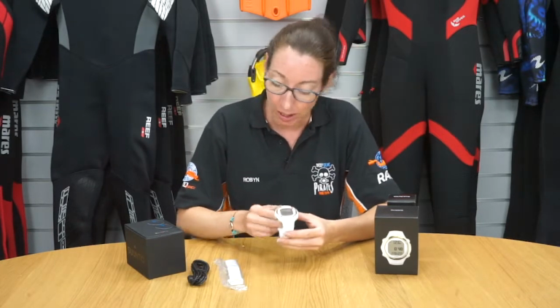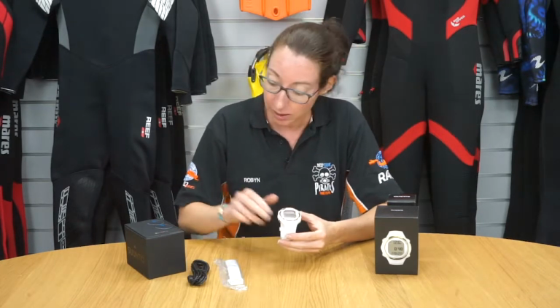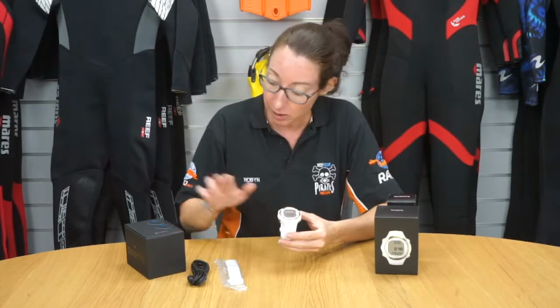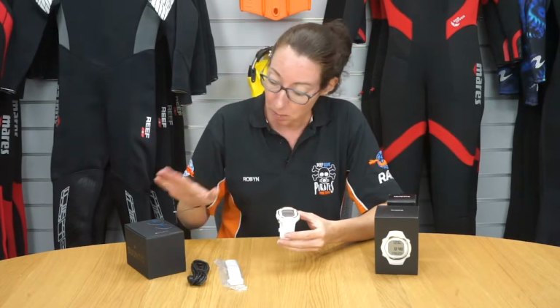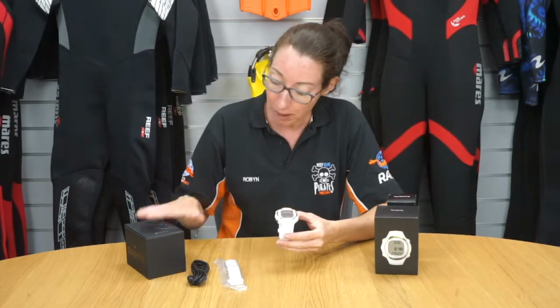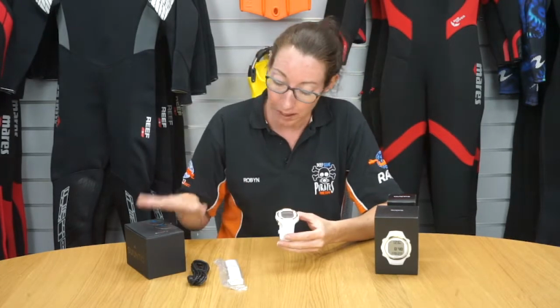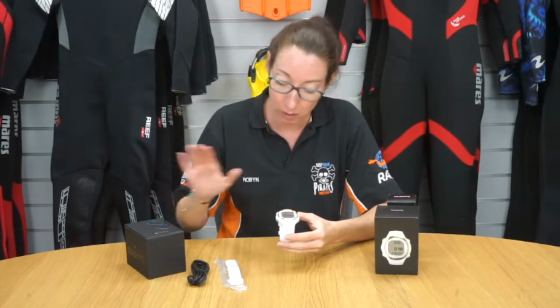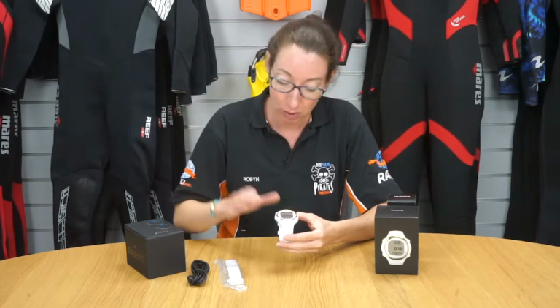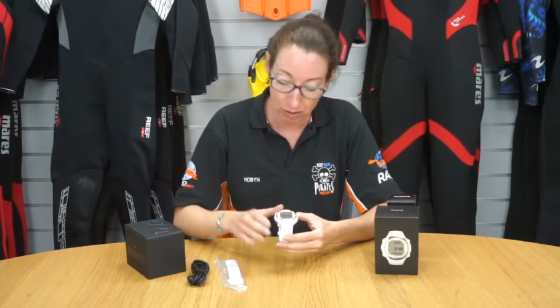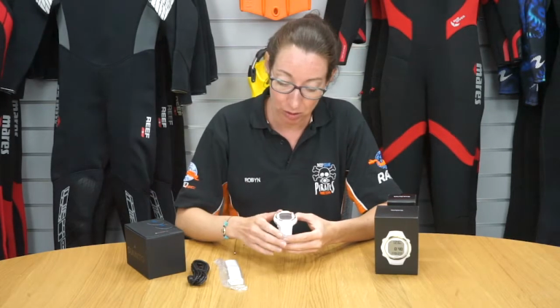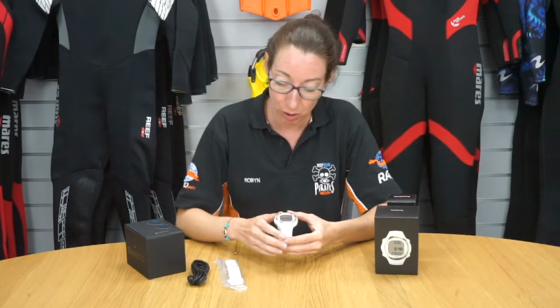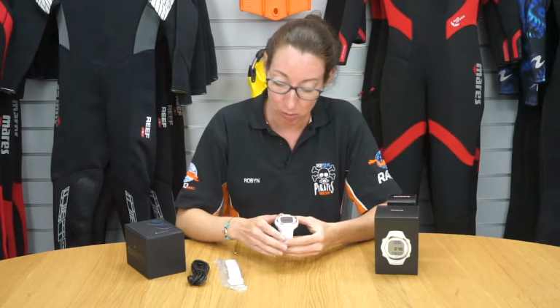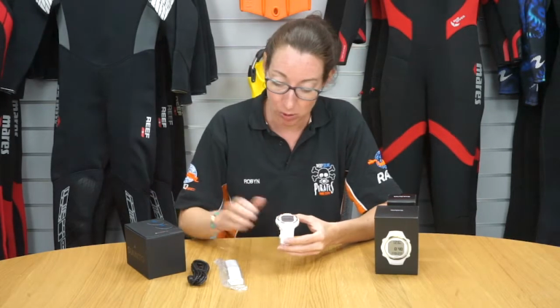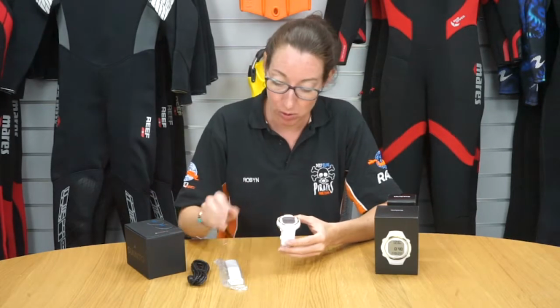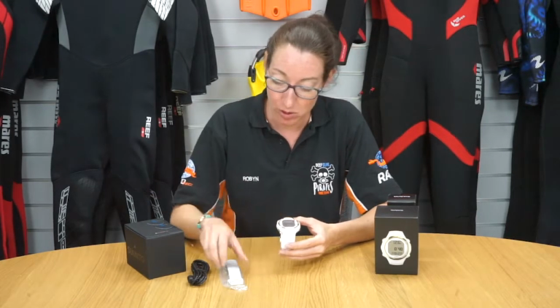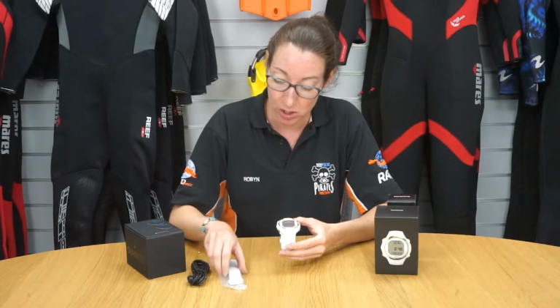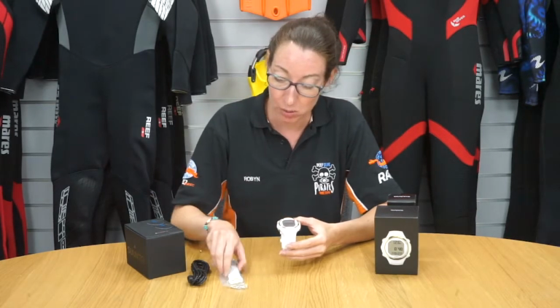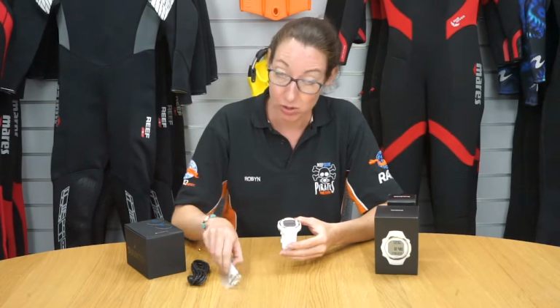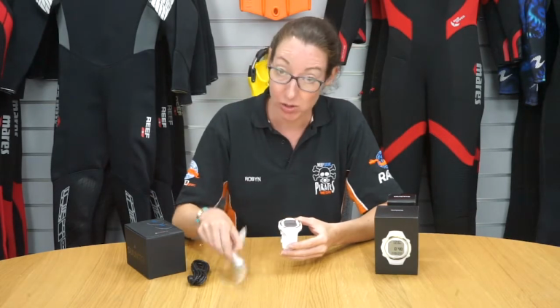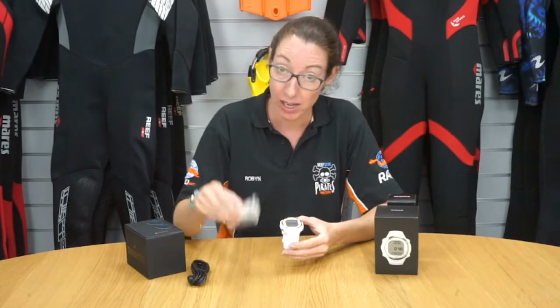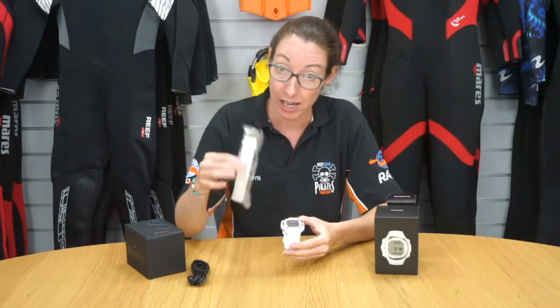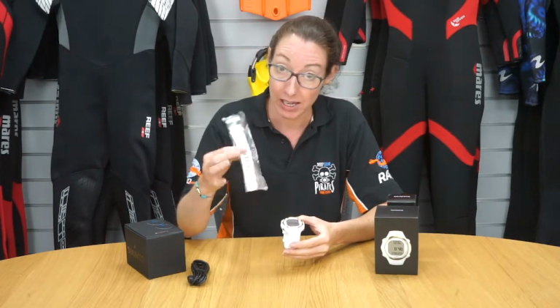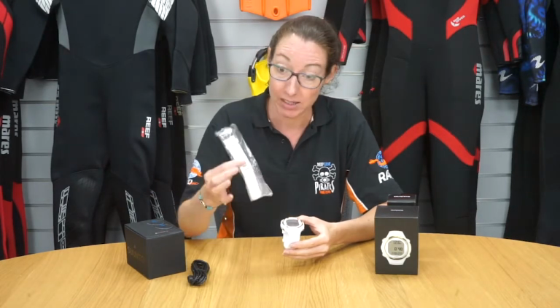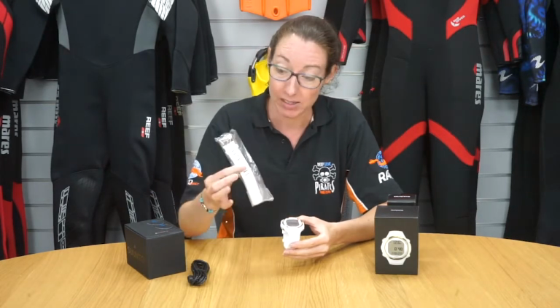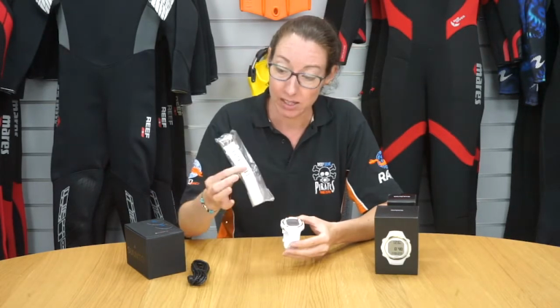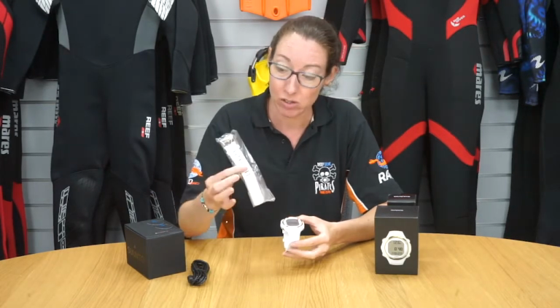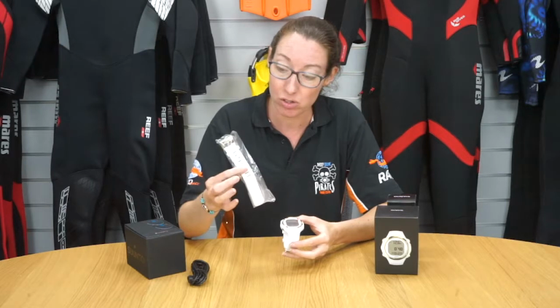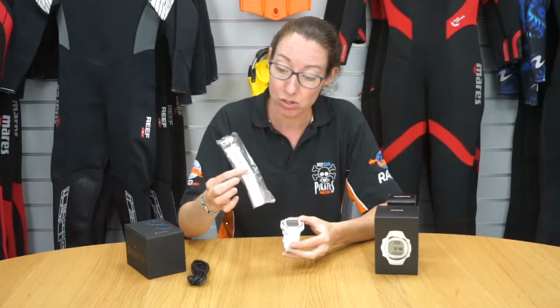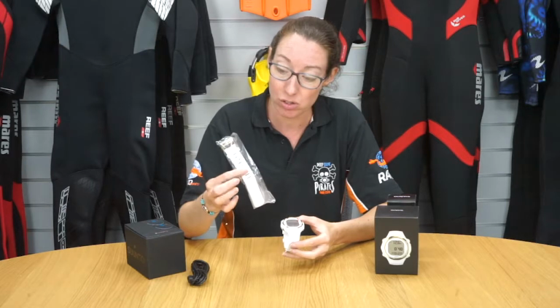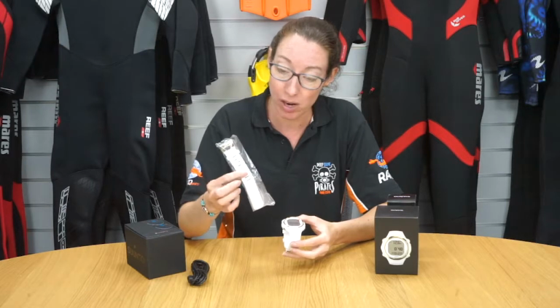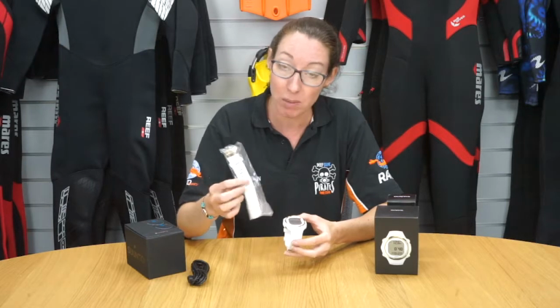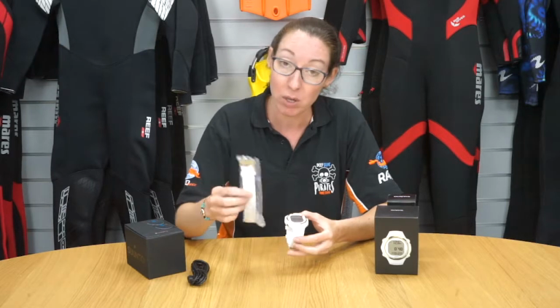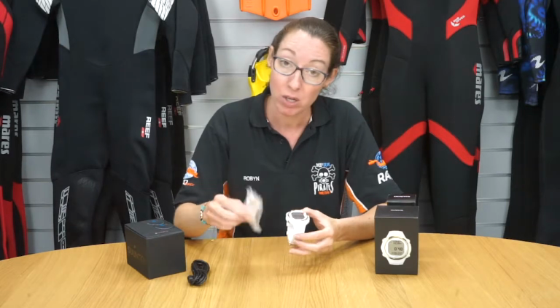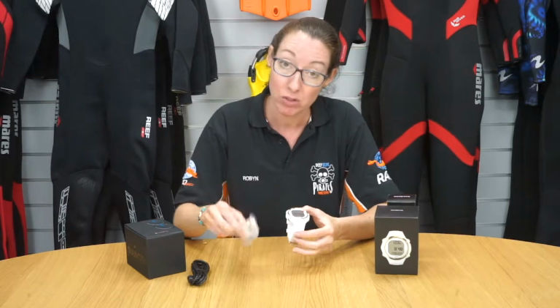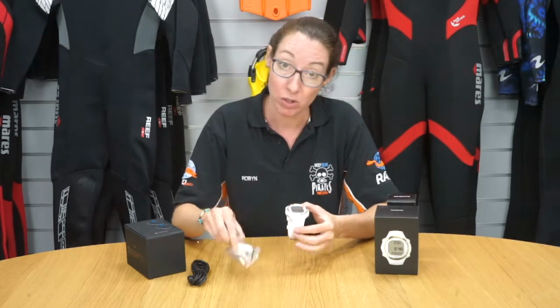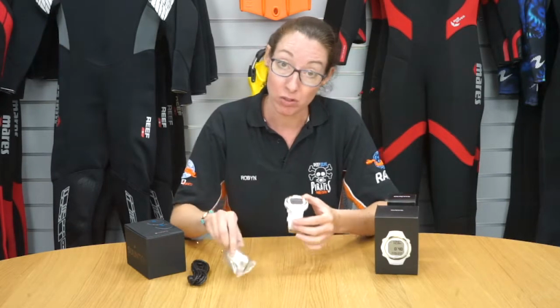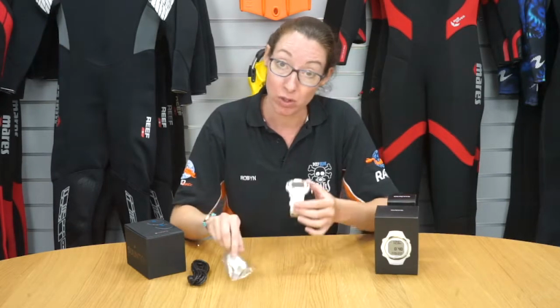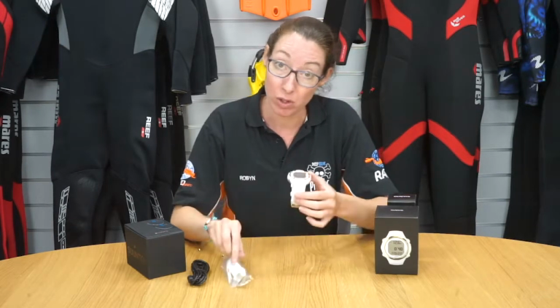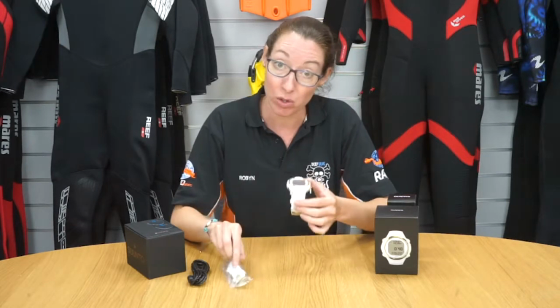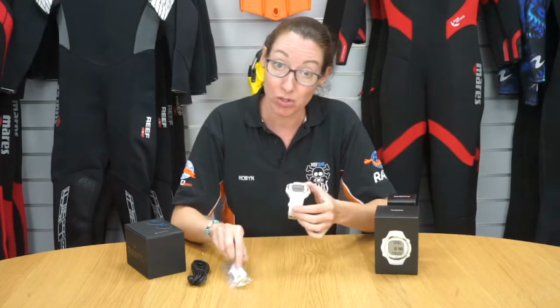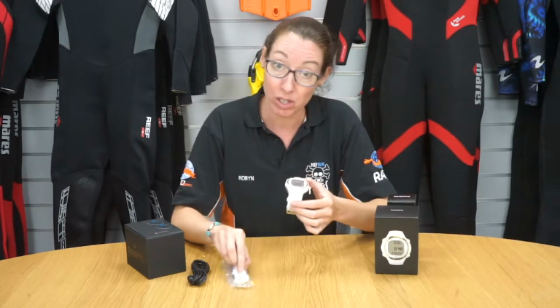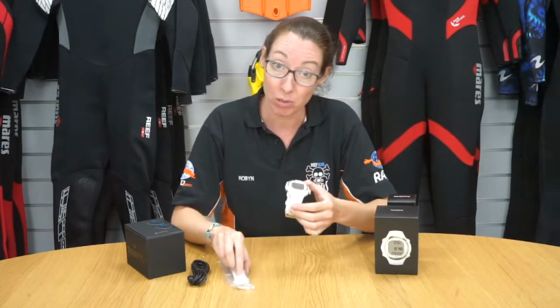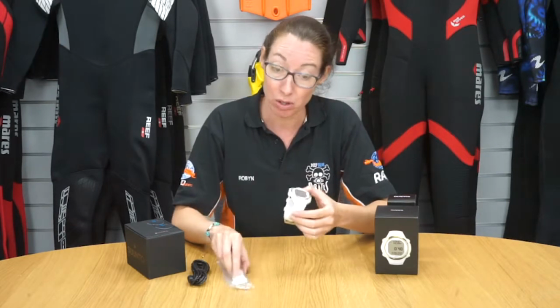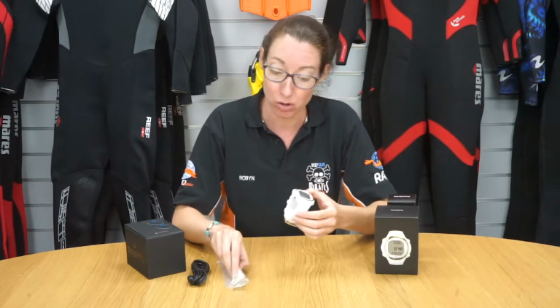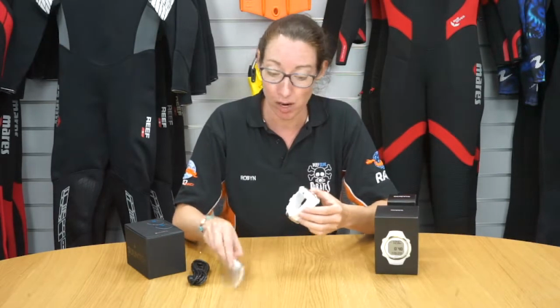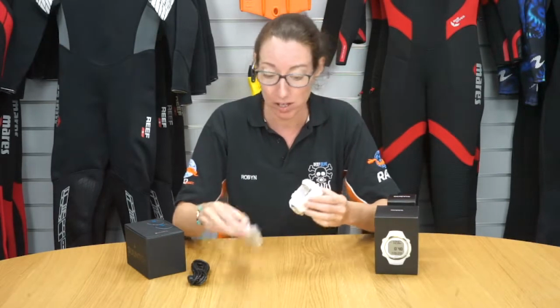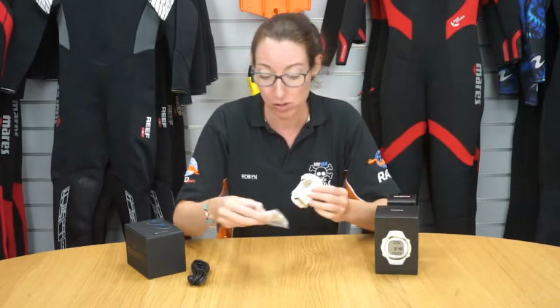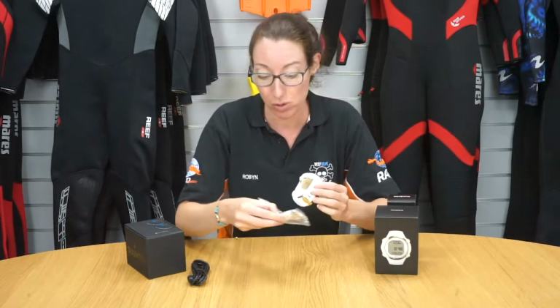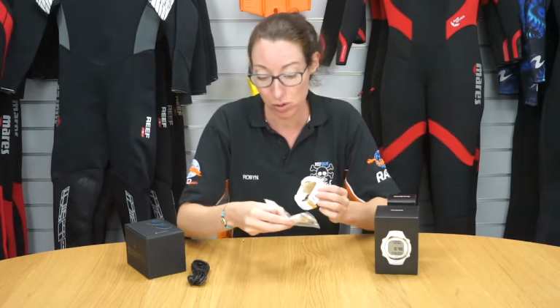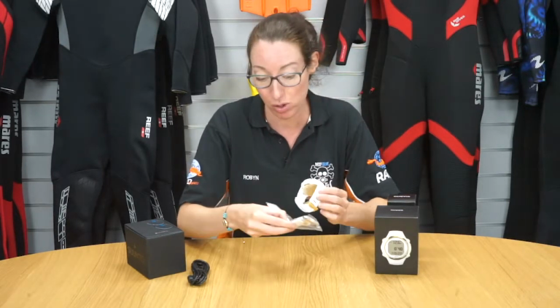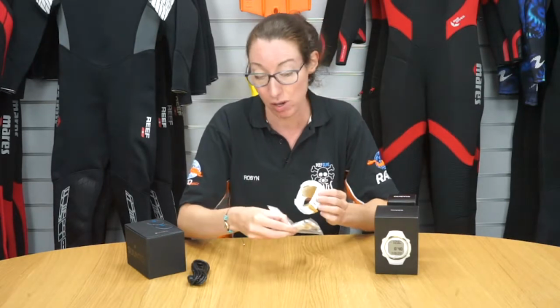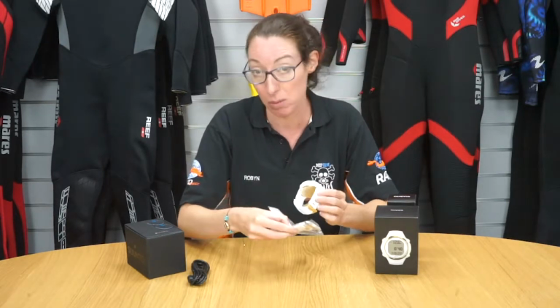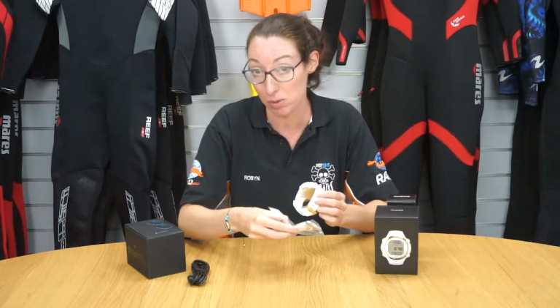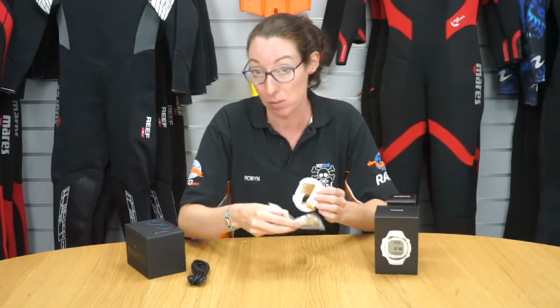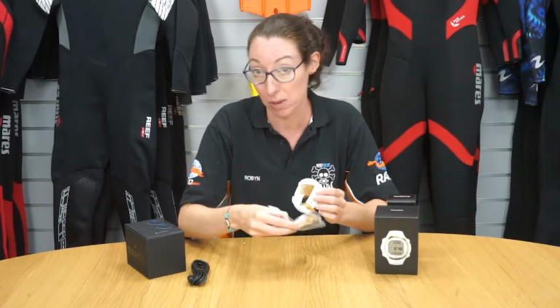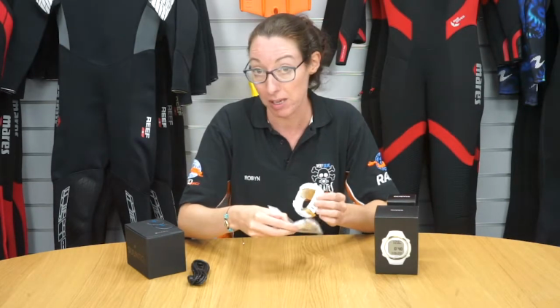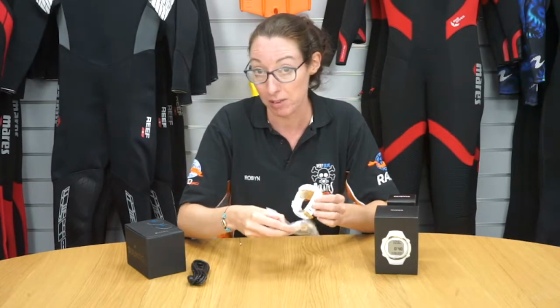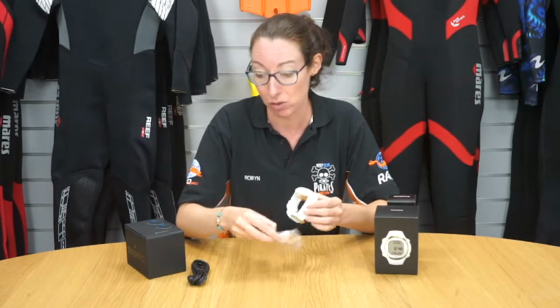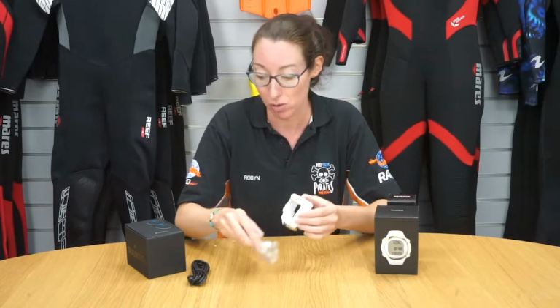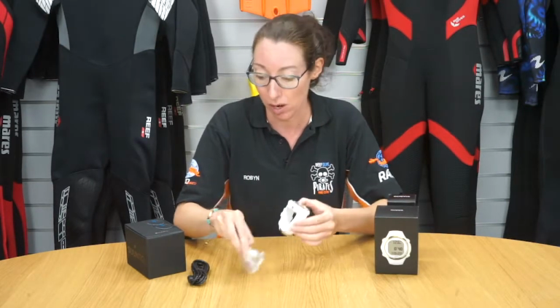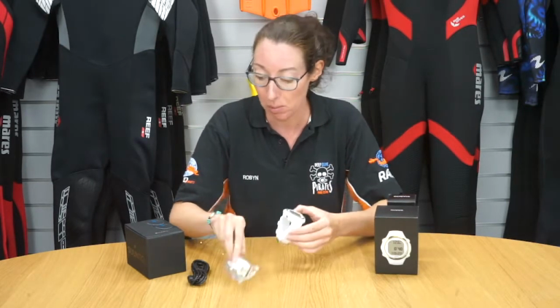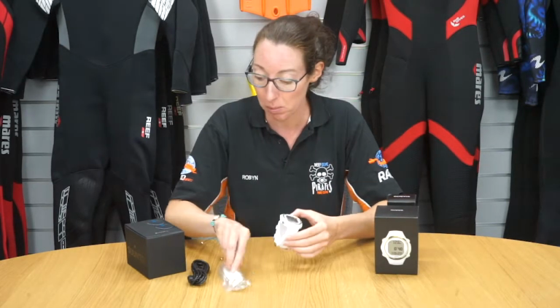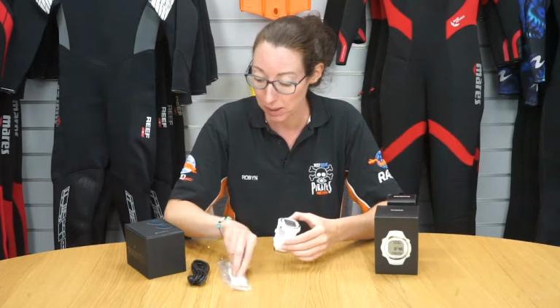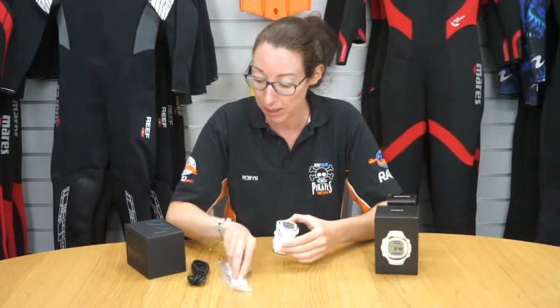In the pack with the computer you also get an extension strap, so if you're using it with a dry suit you're able to make the strap bigger.